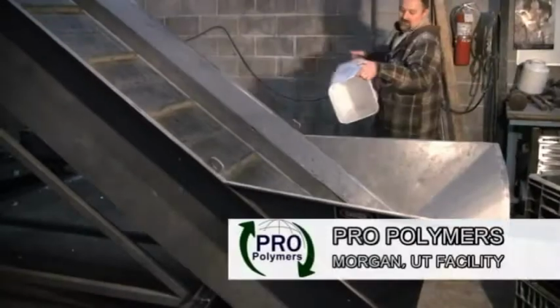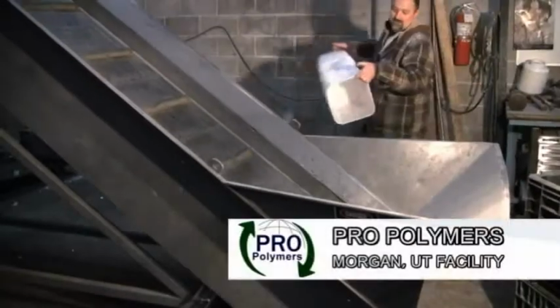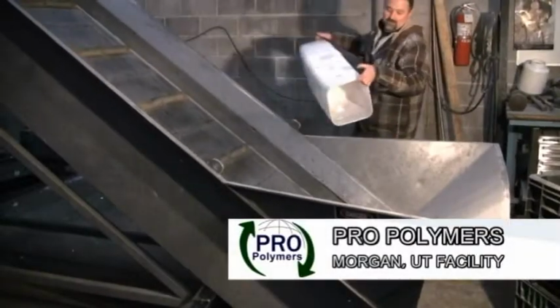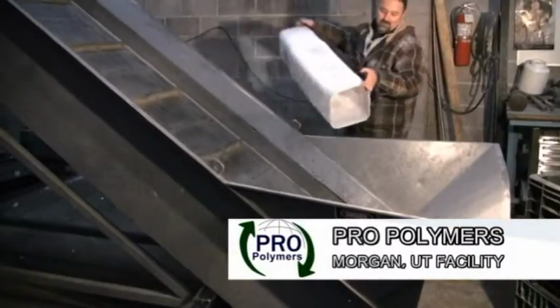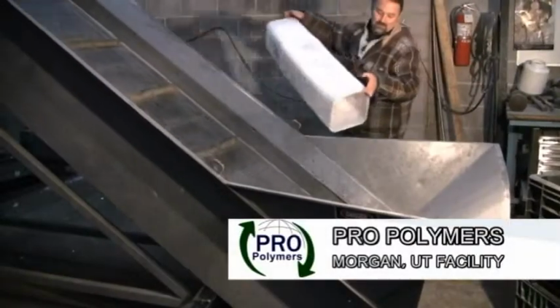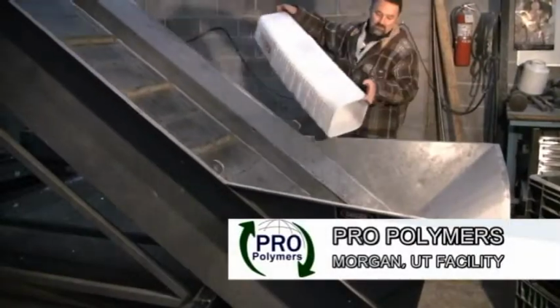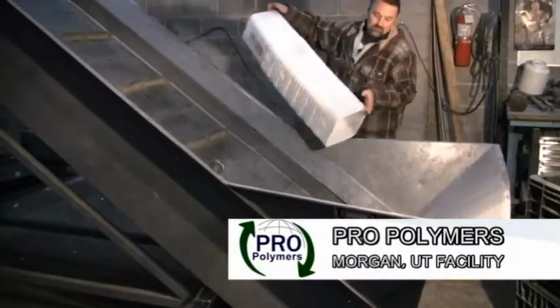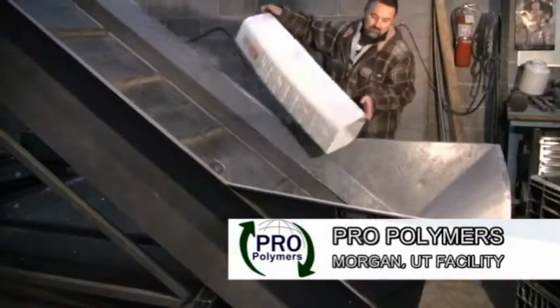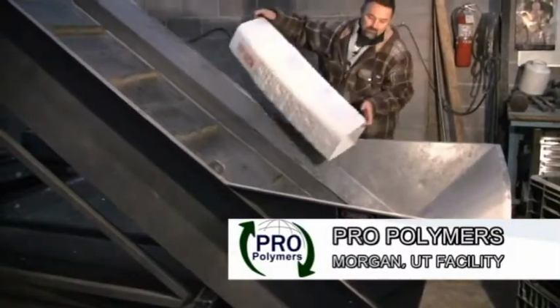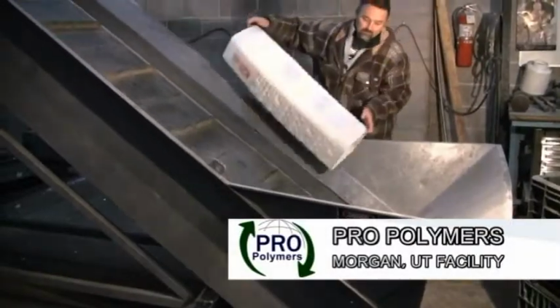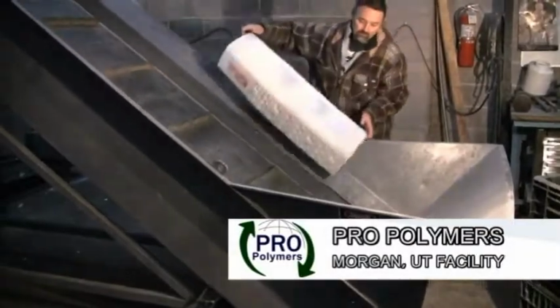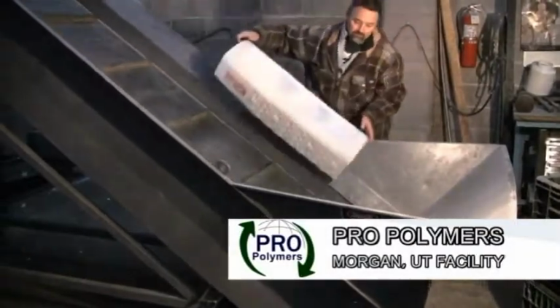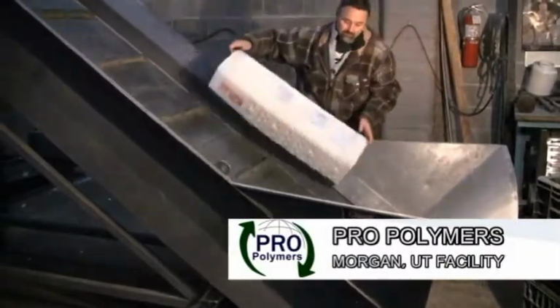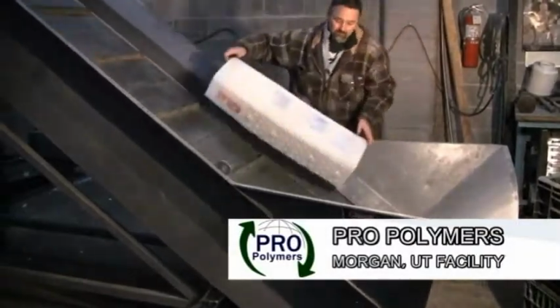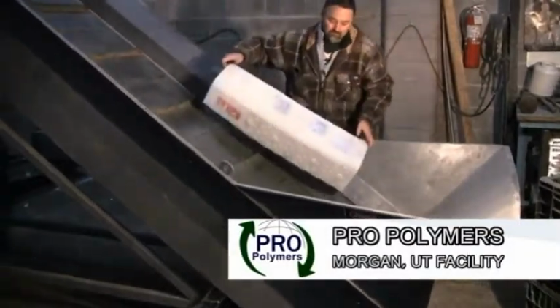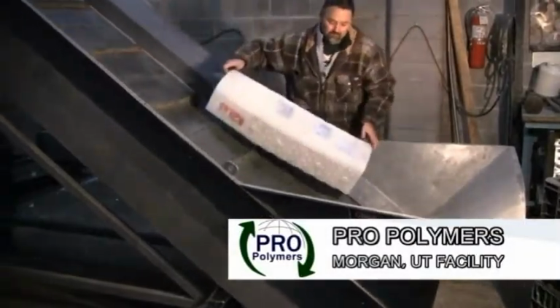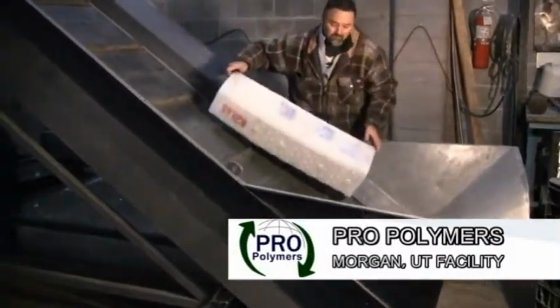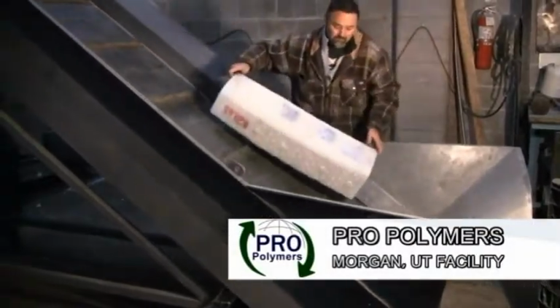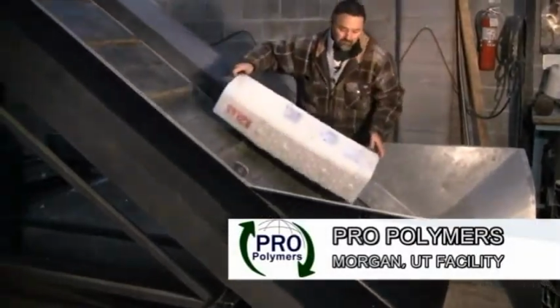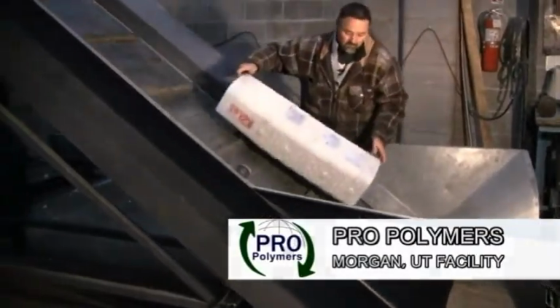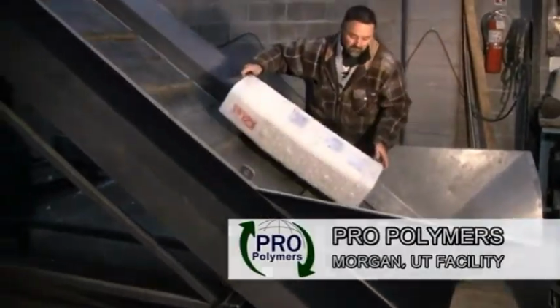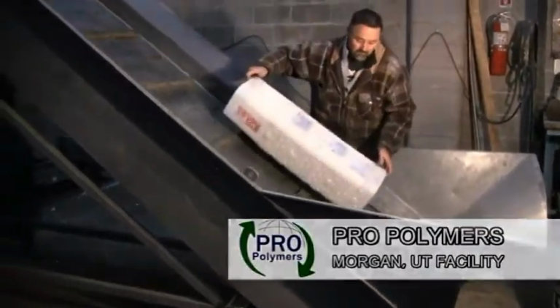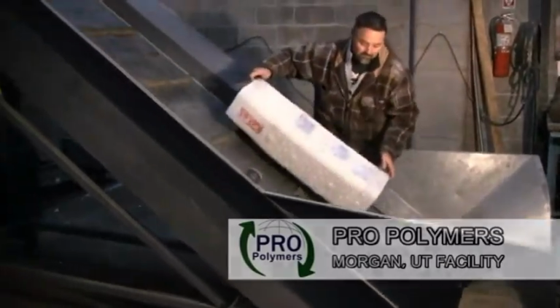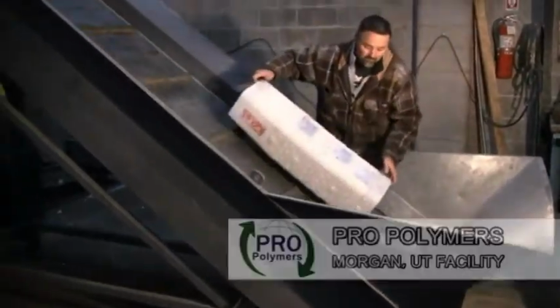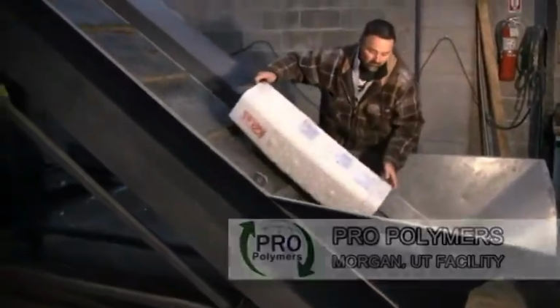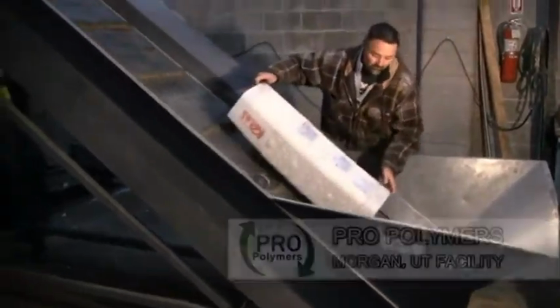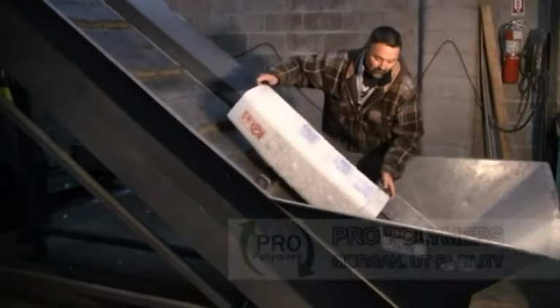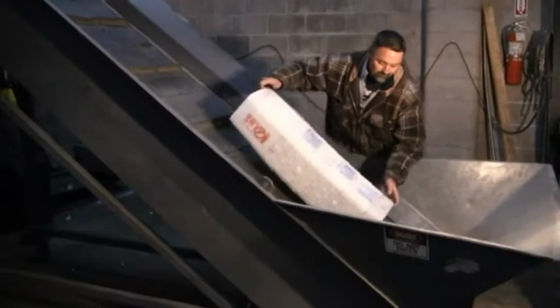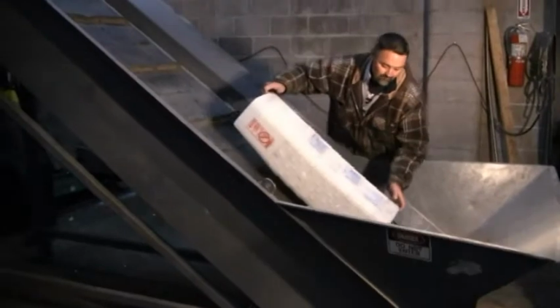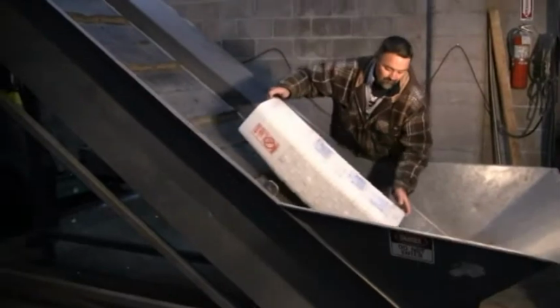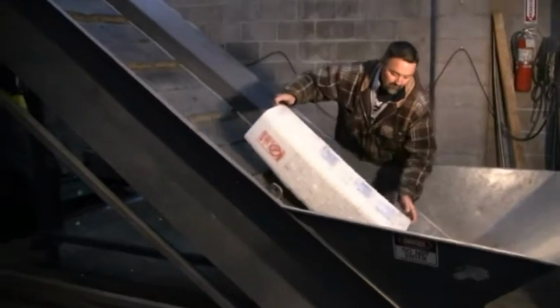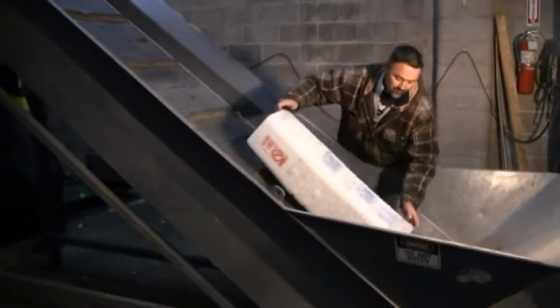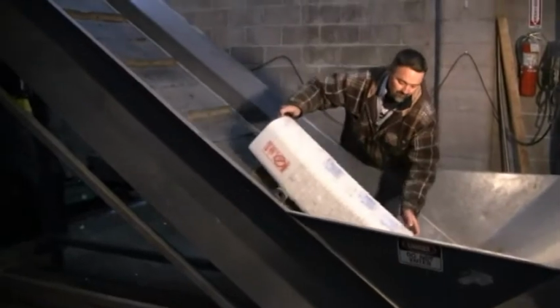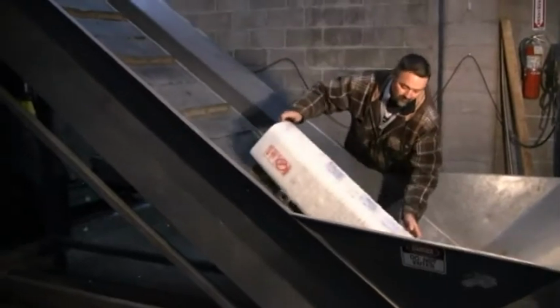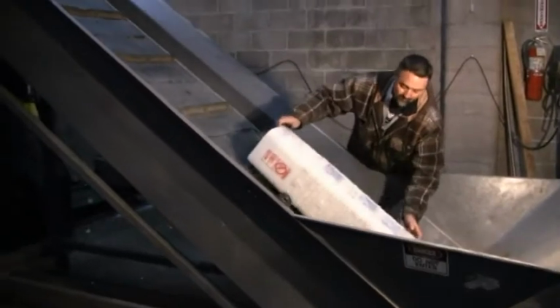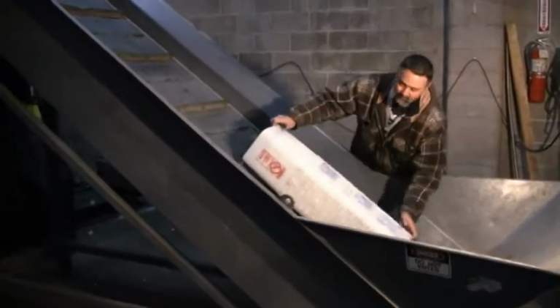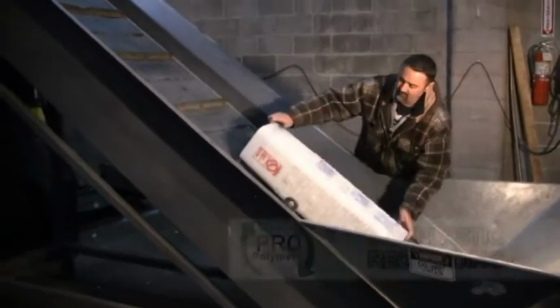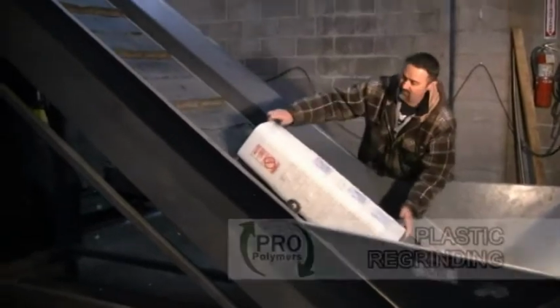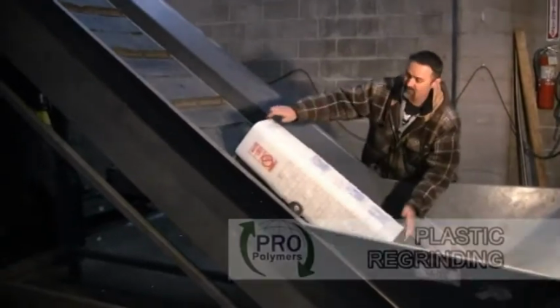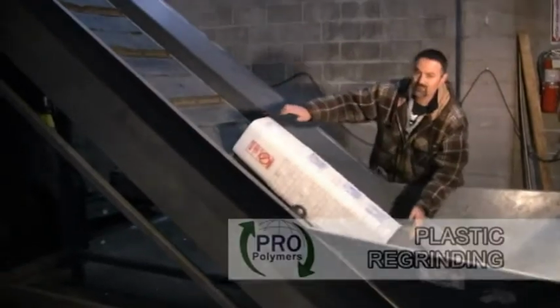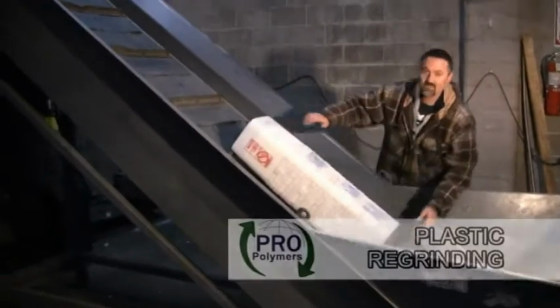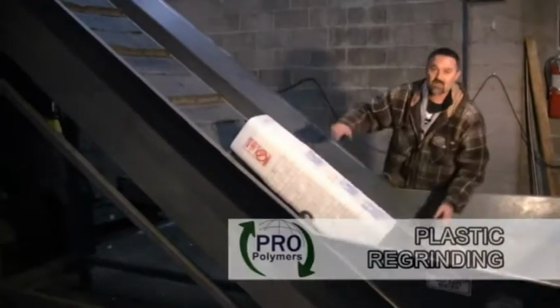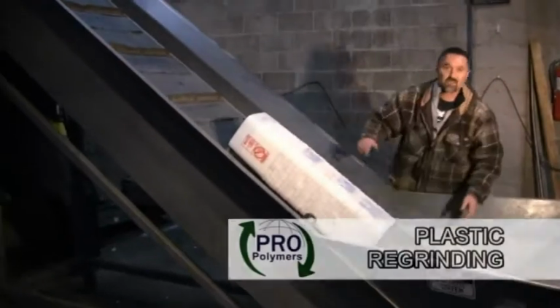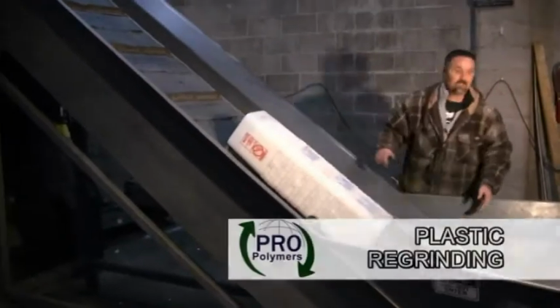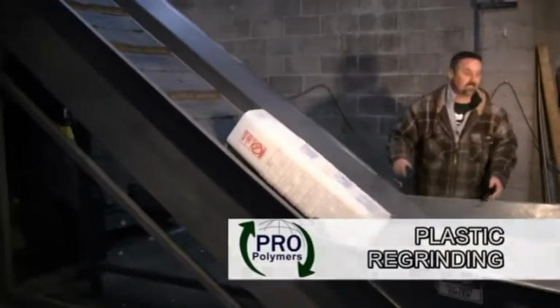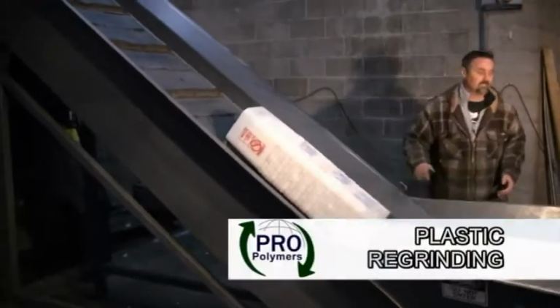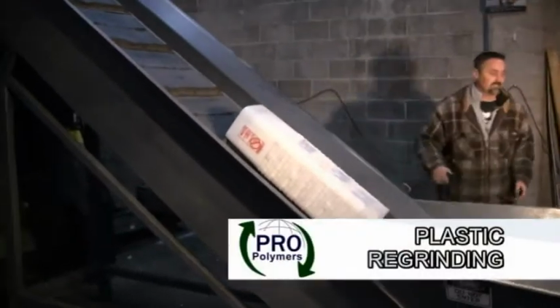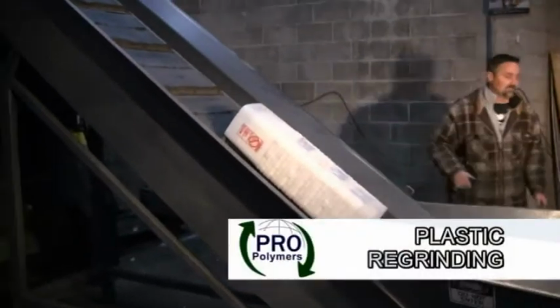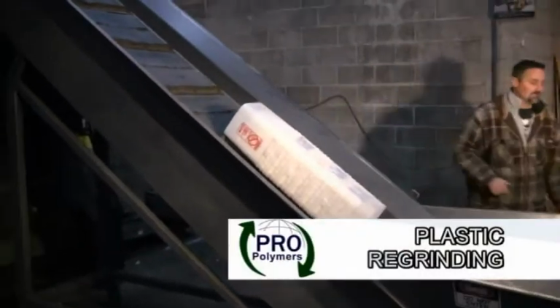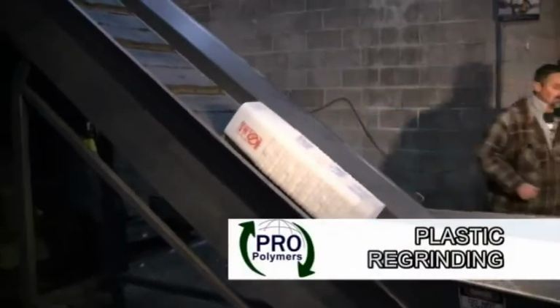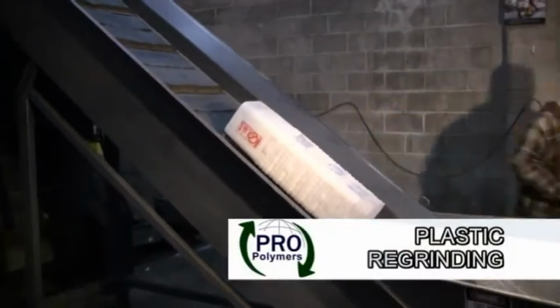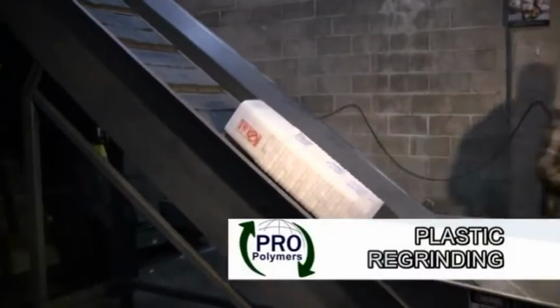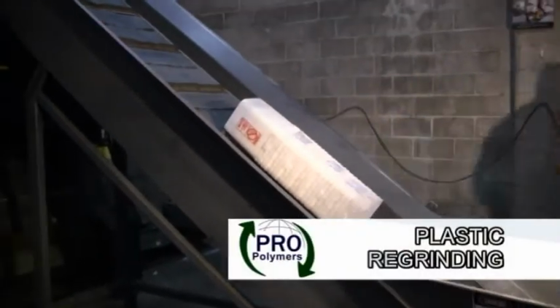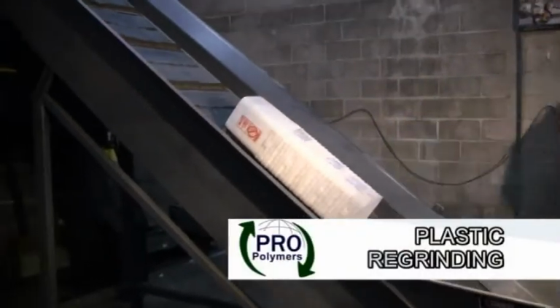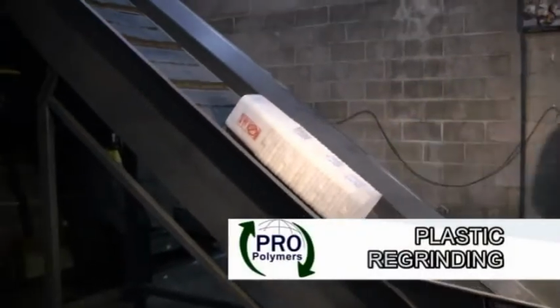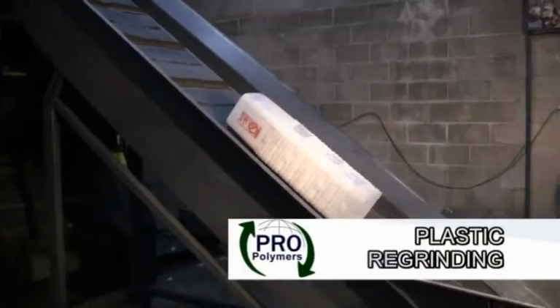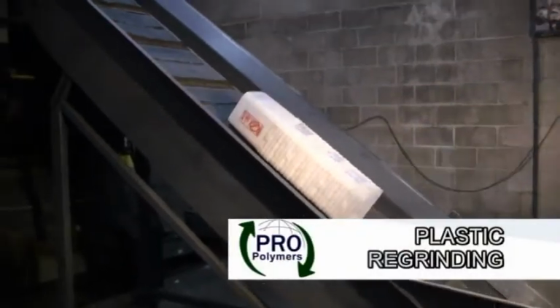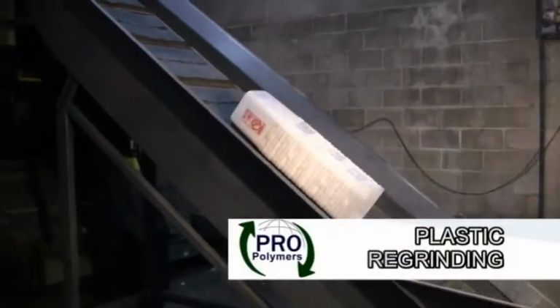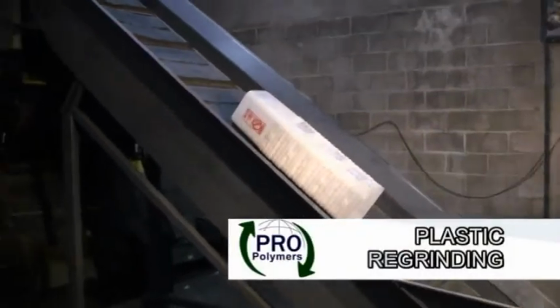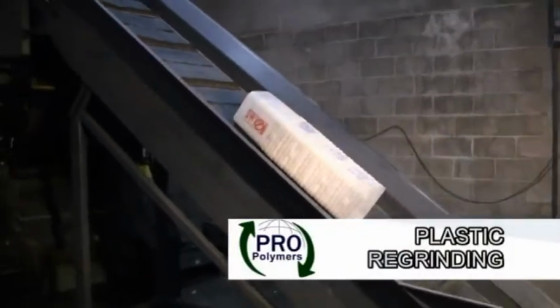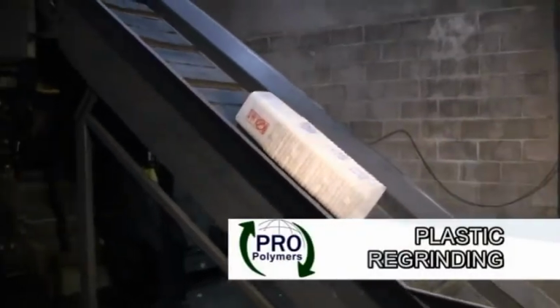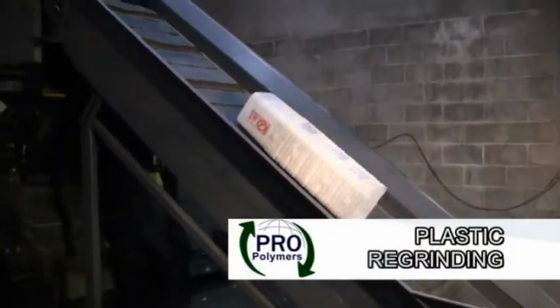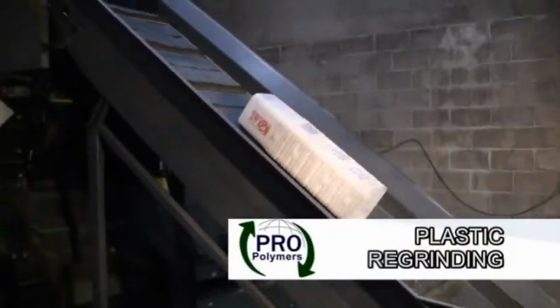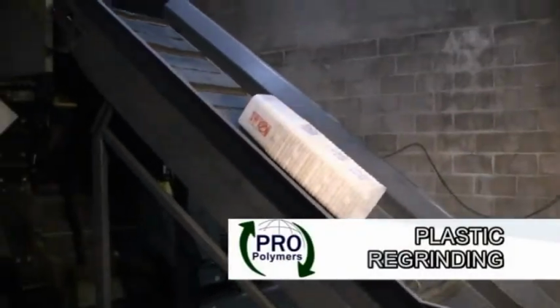The ProPolymers Morgan, Utah facility focuses on the recovery of industrial plastics from a variety of businesses.